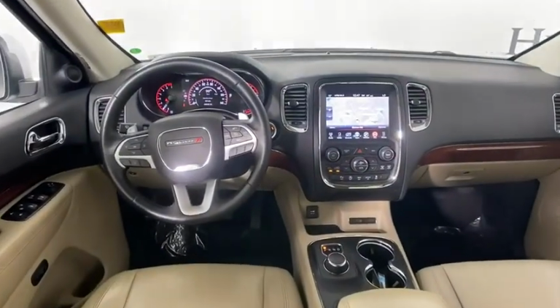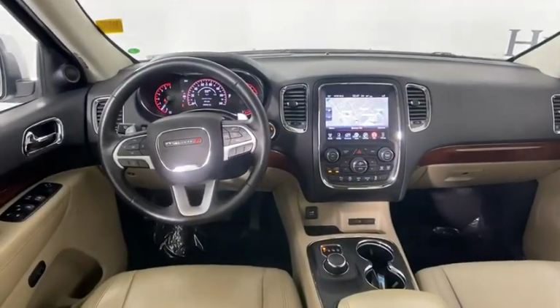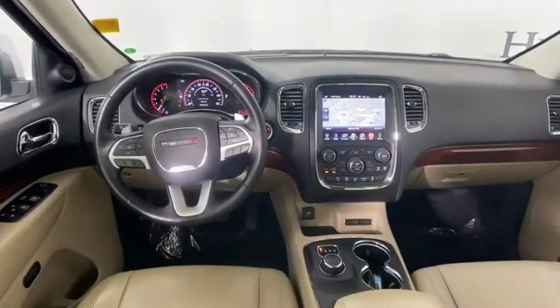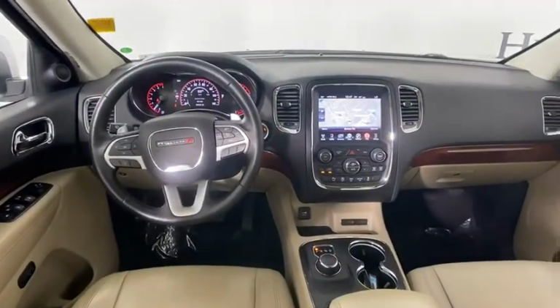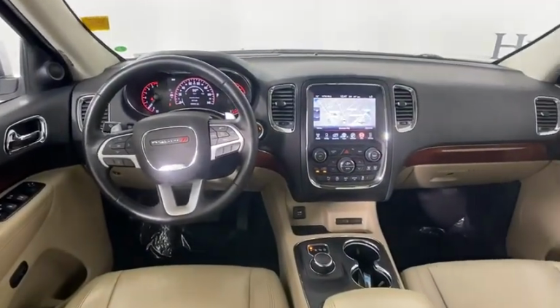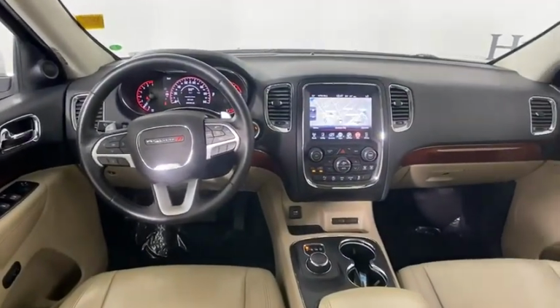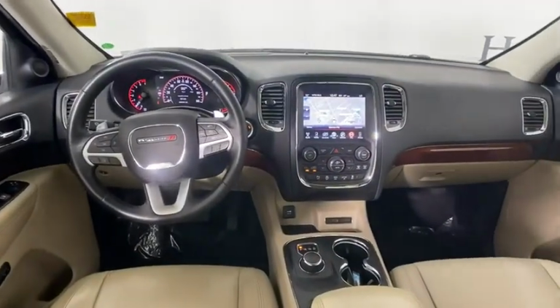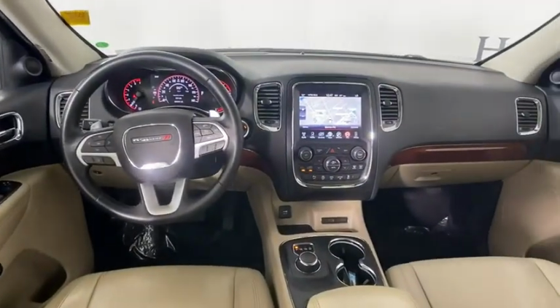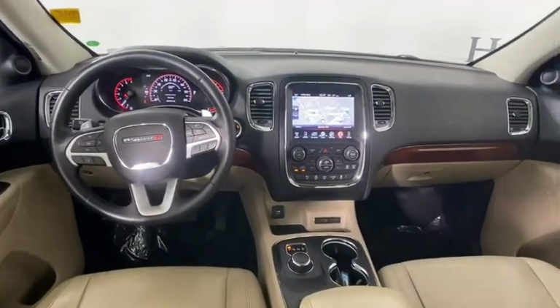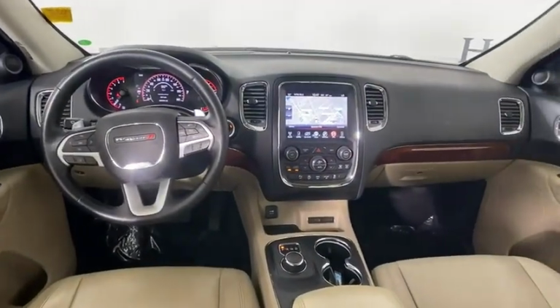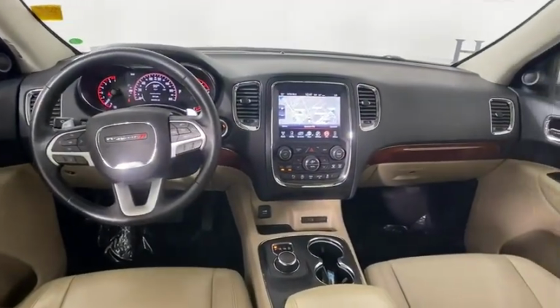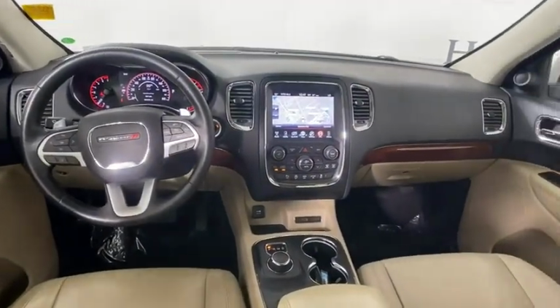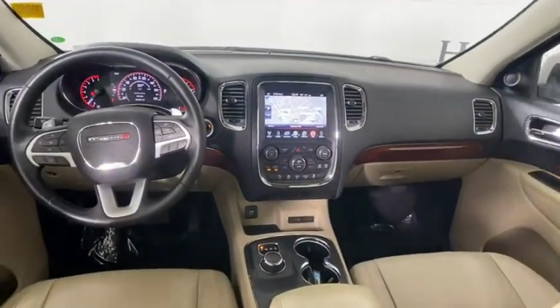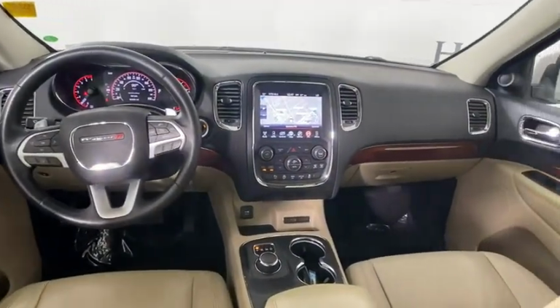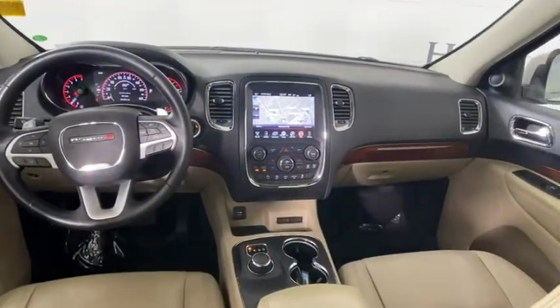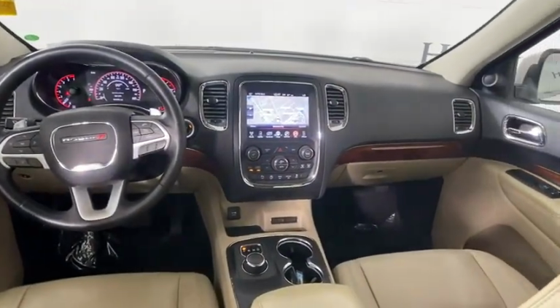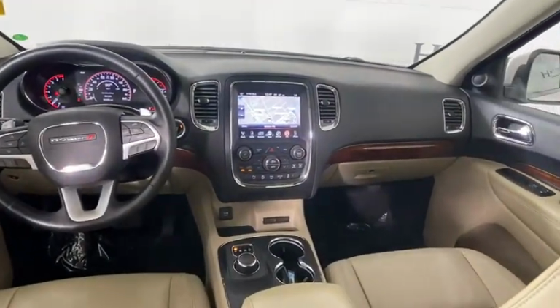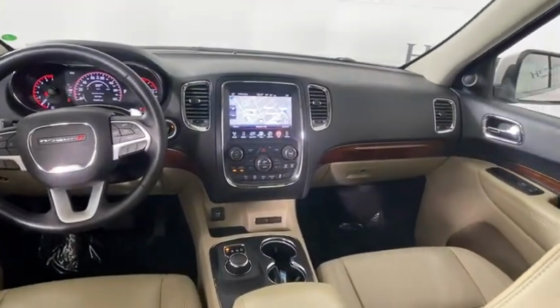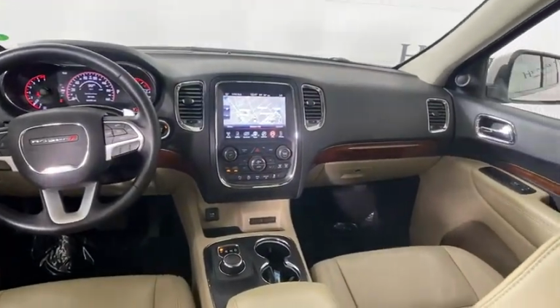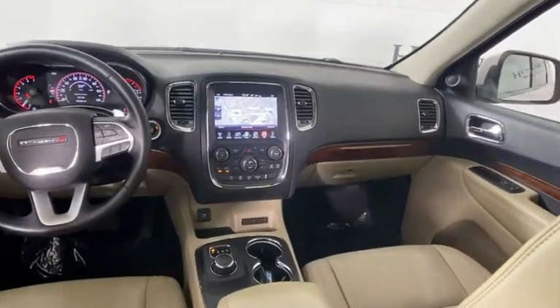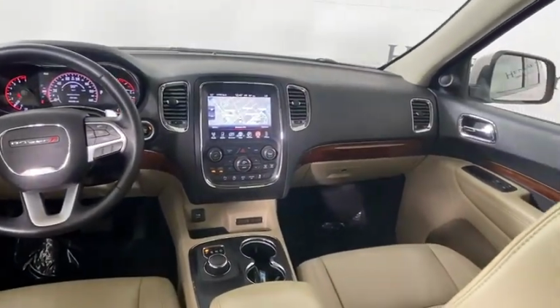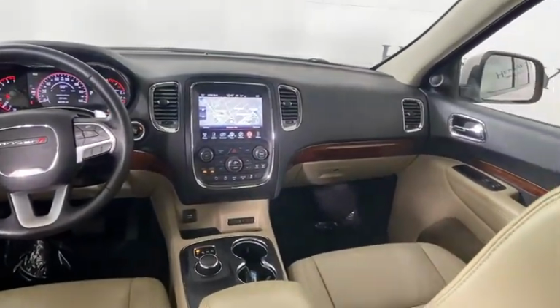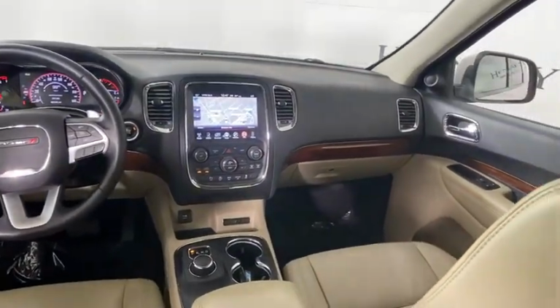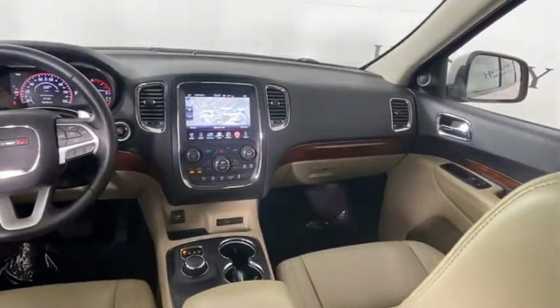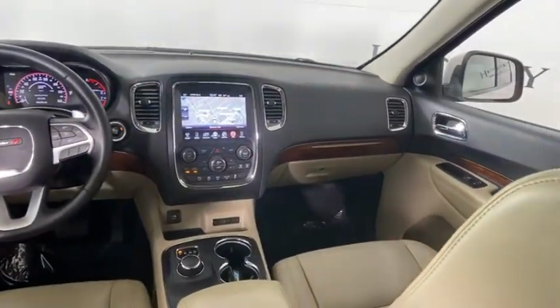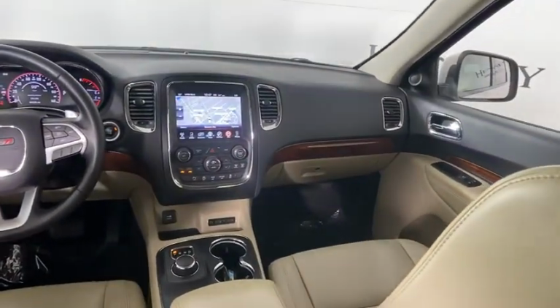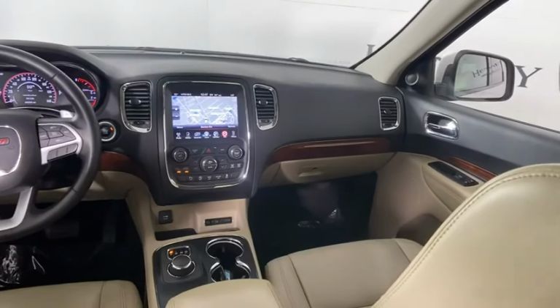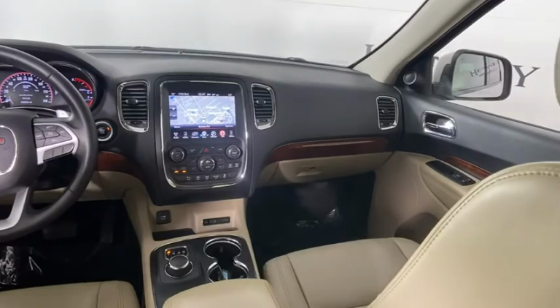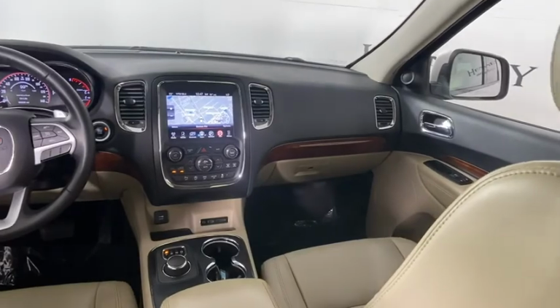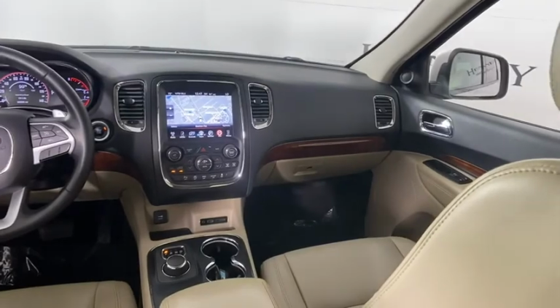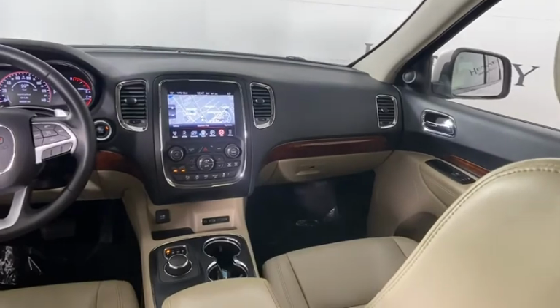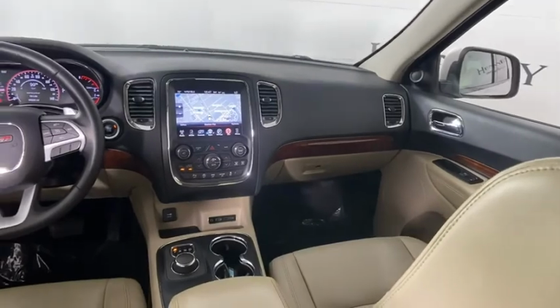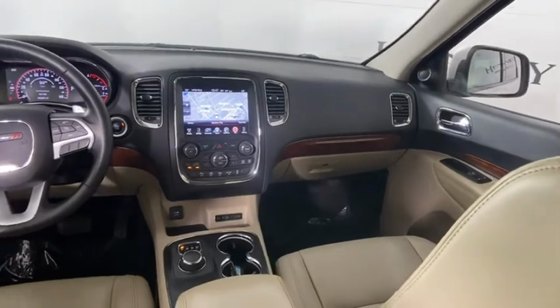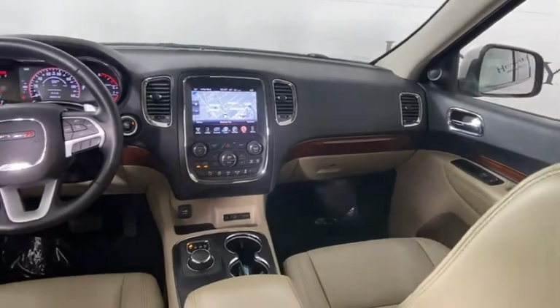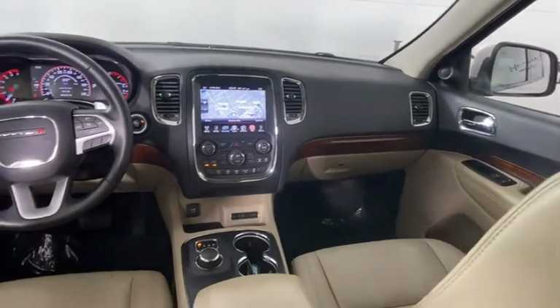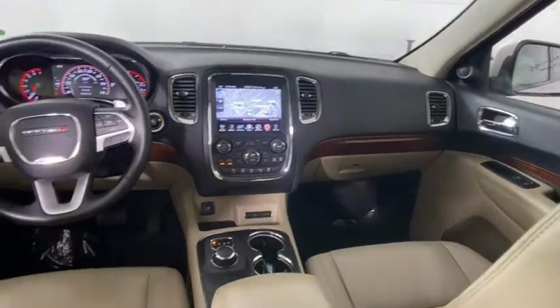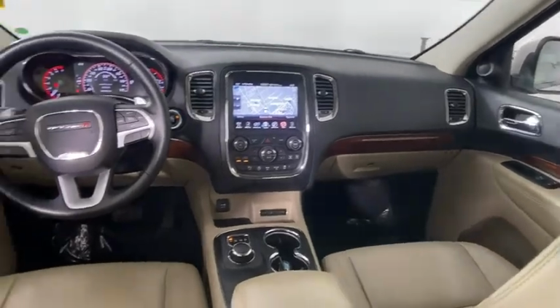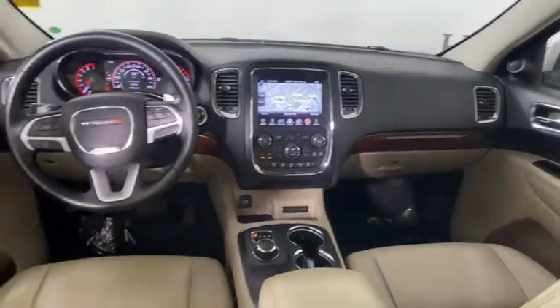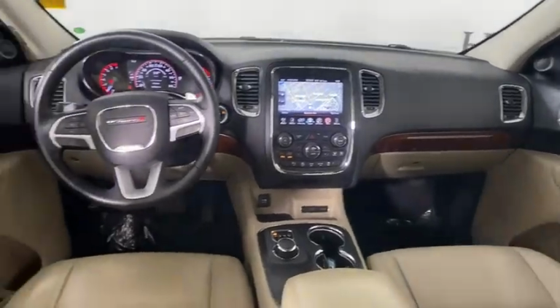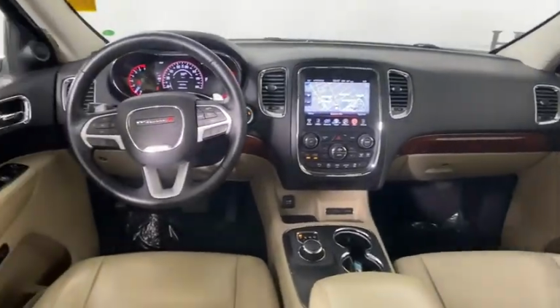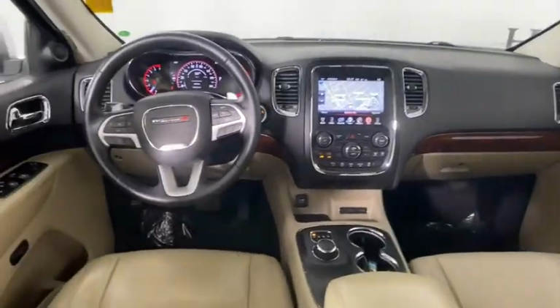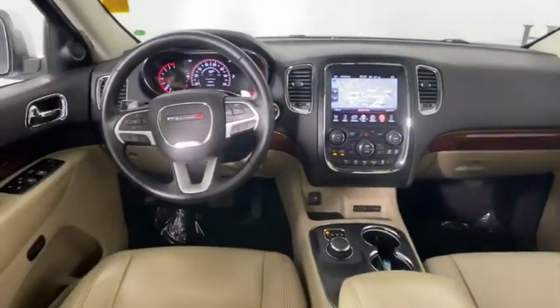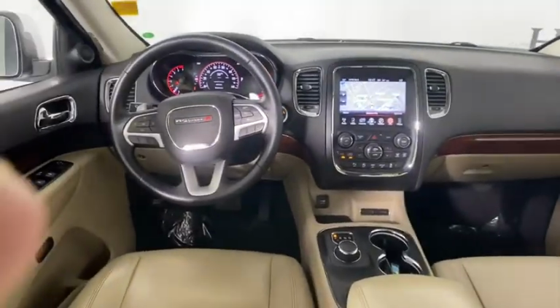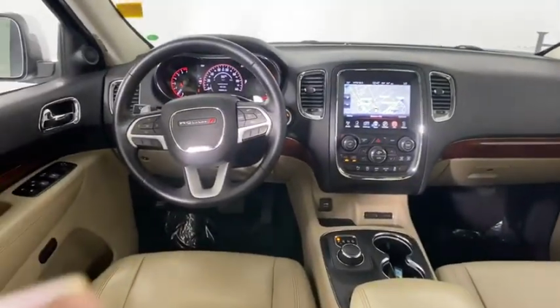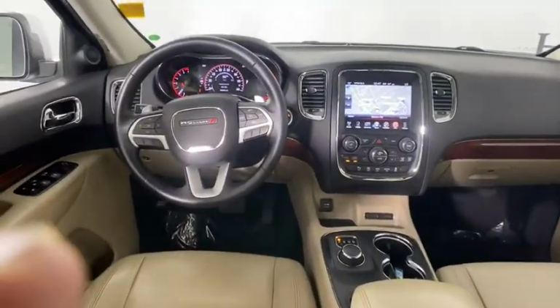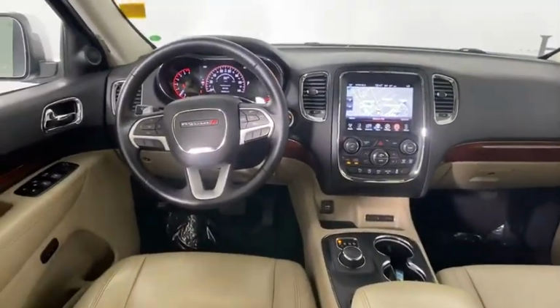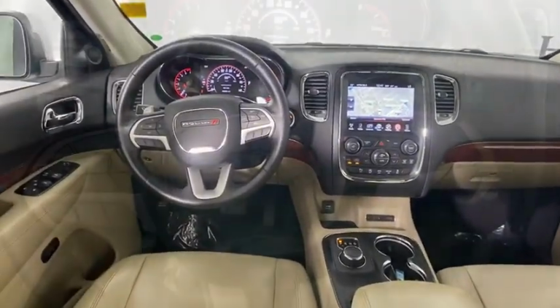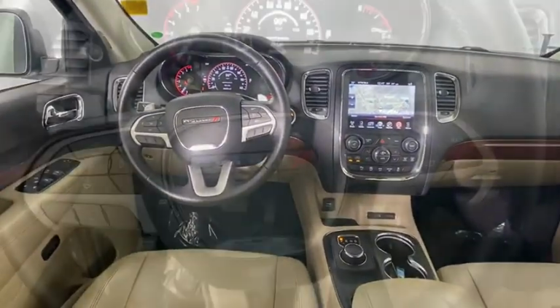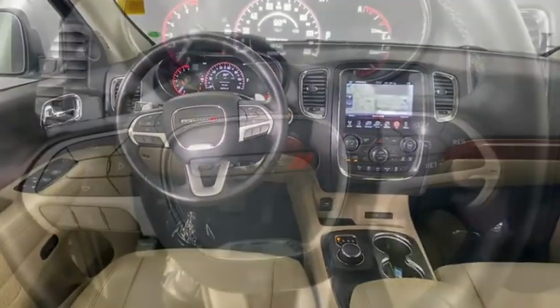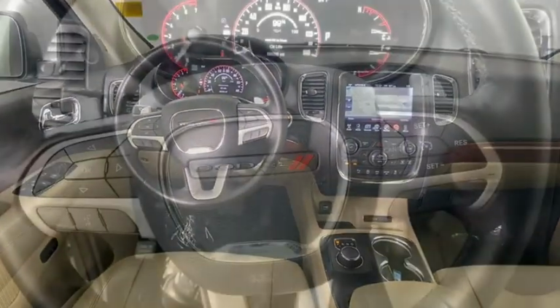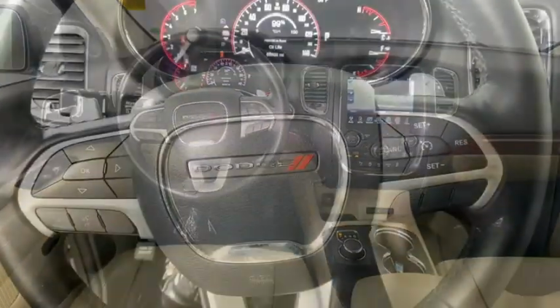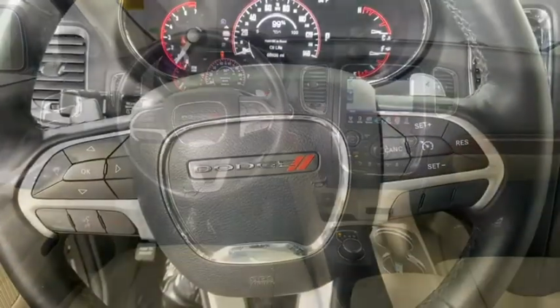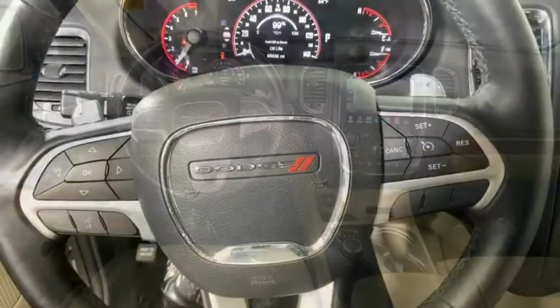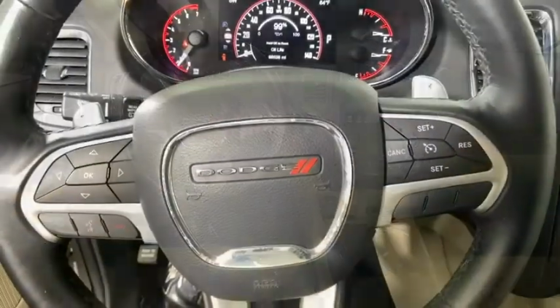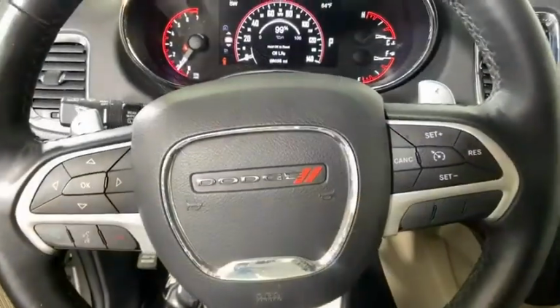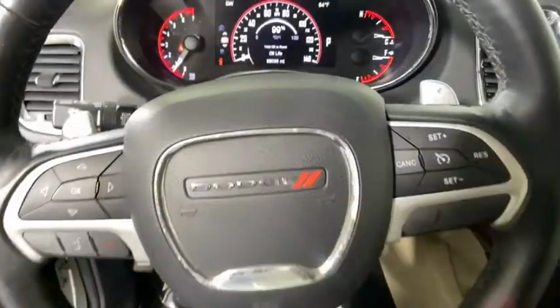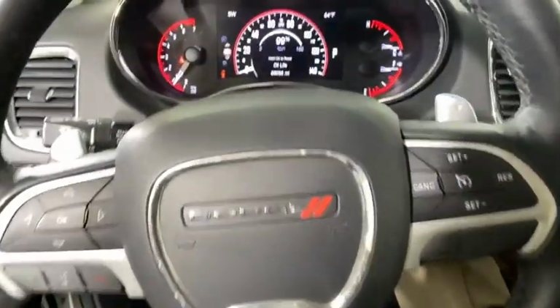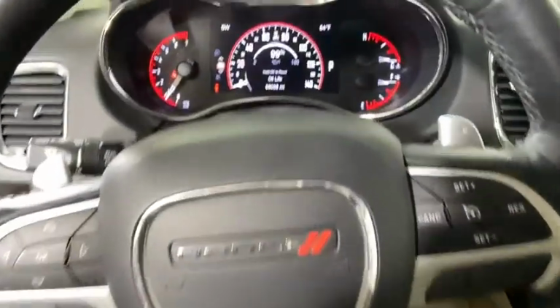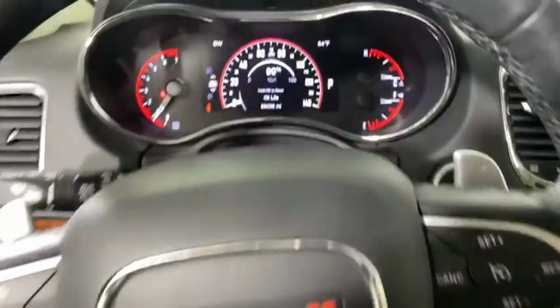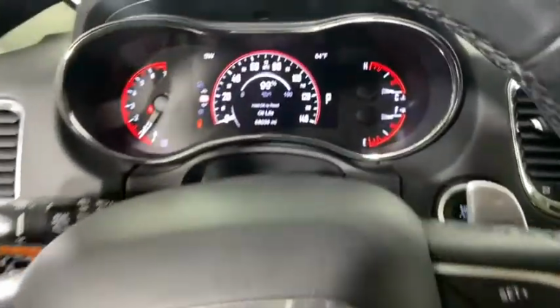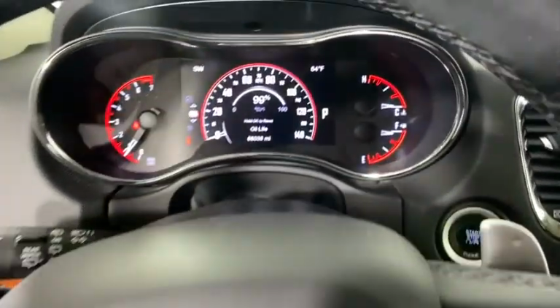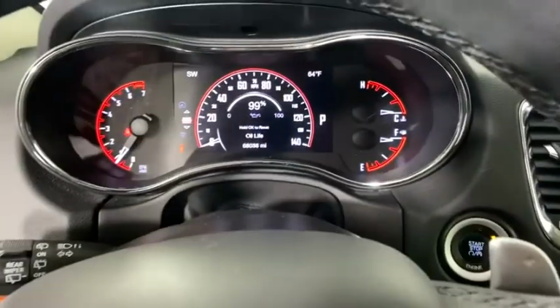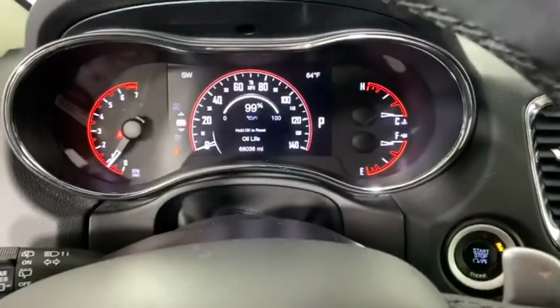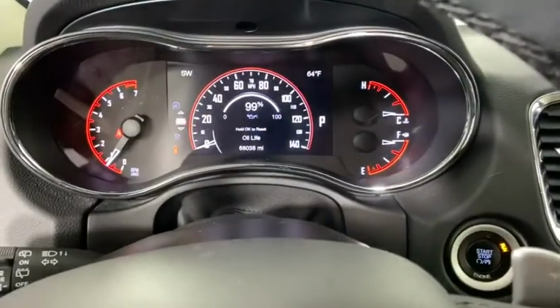Universal garage door opener, fog lights, compass, security system, heated steering wheel, electronic stability control.